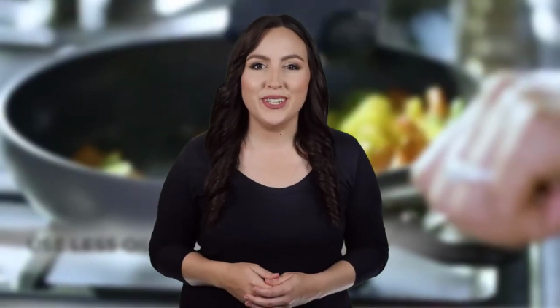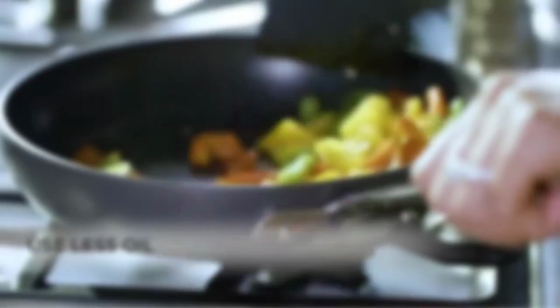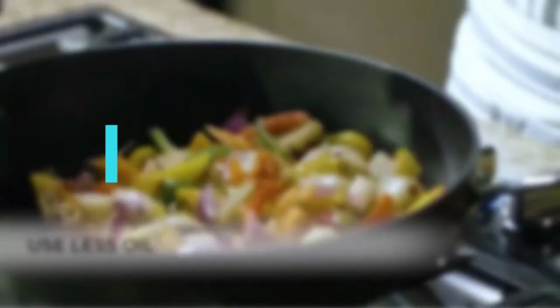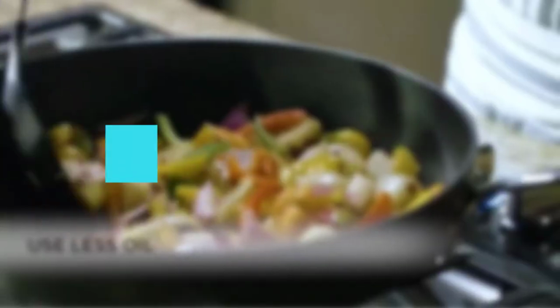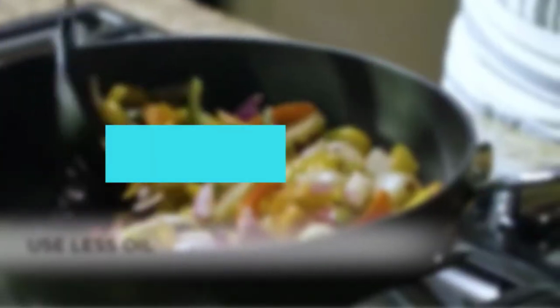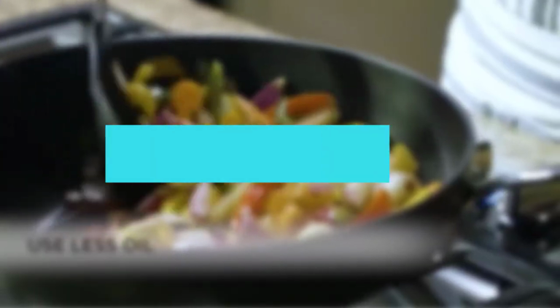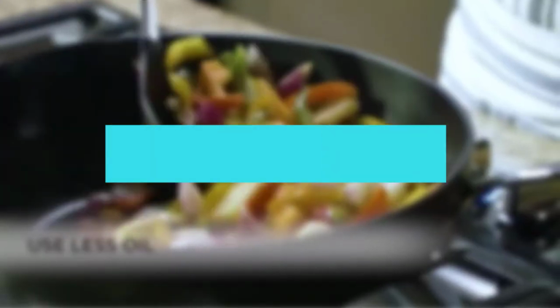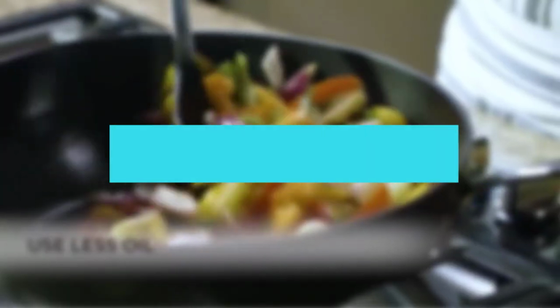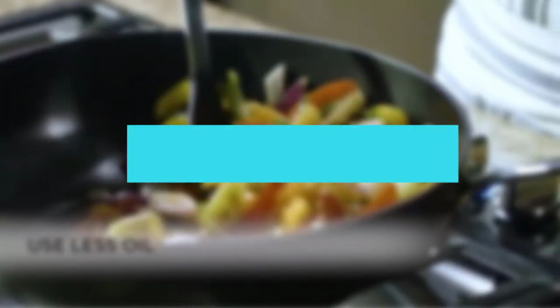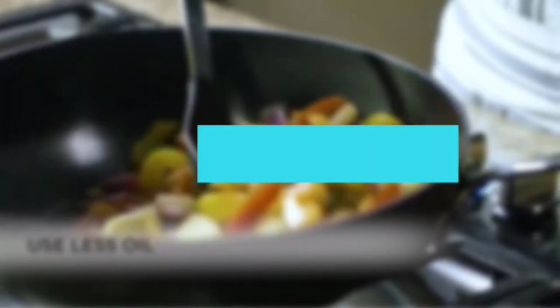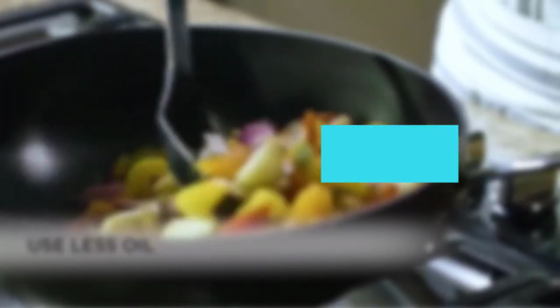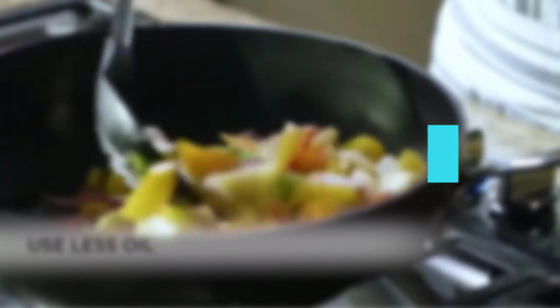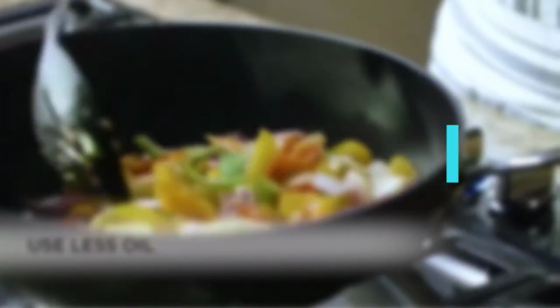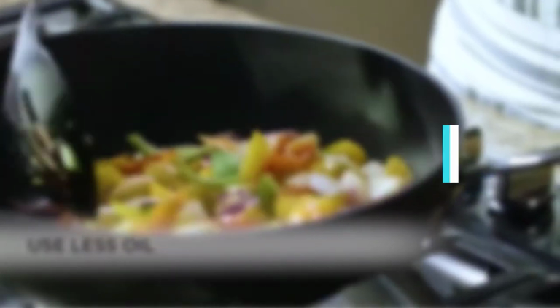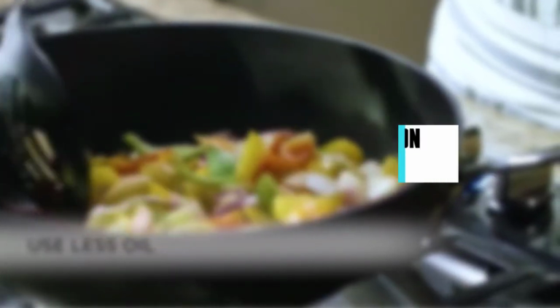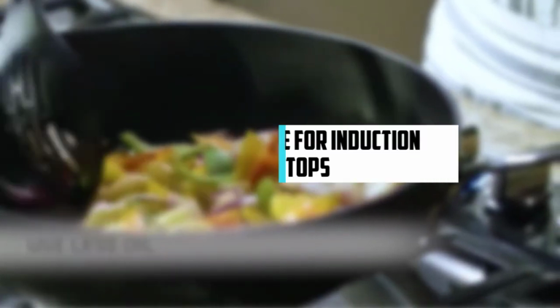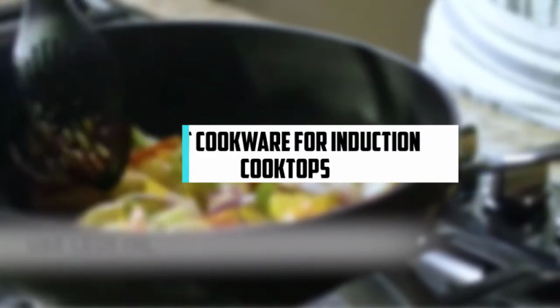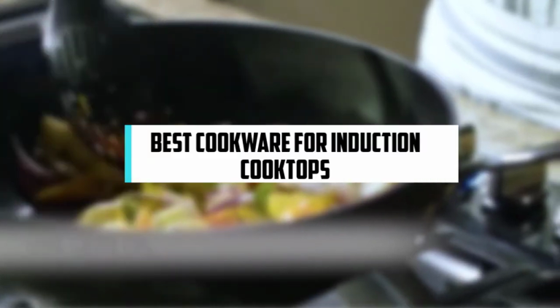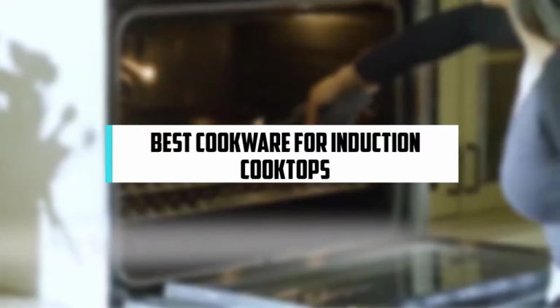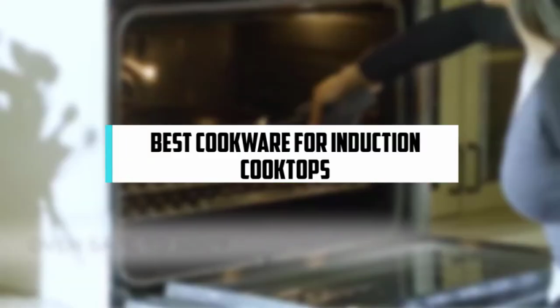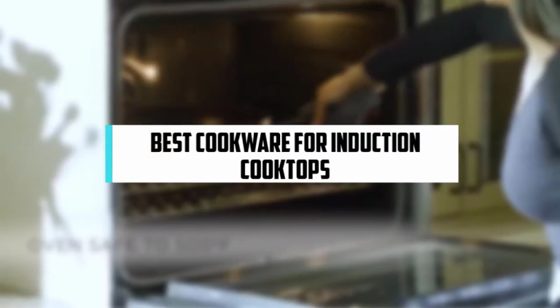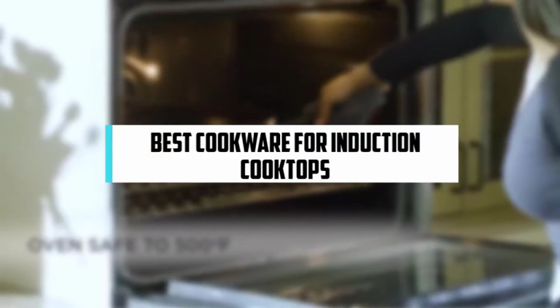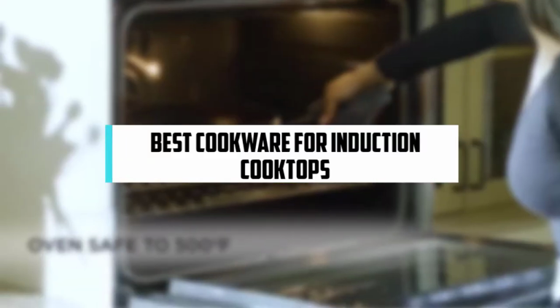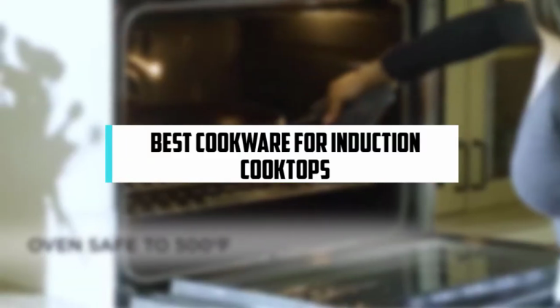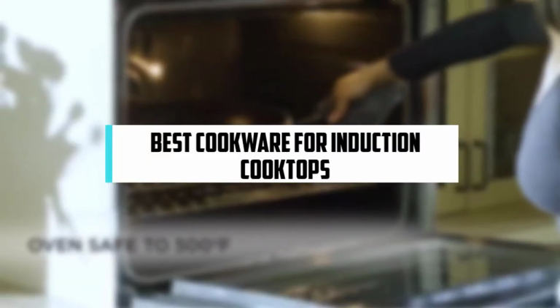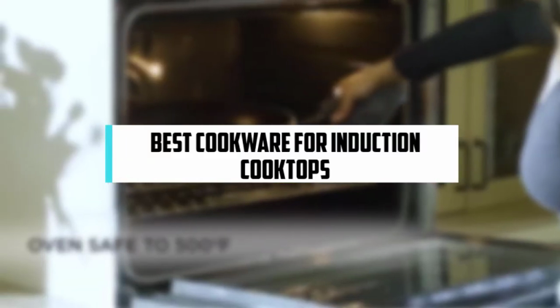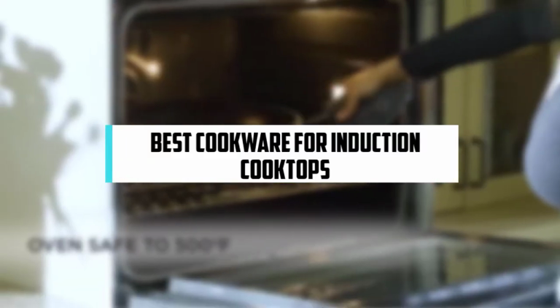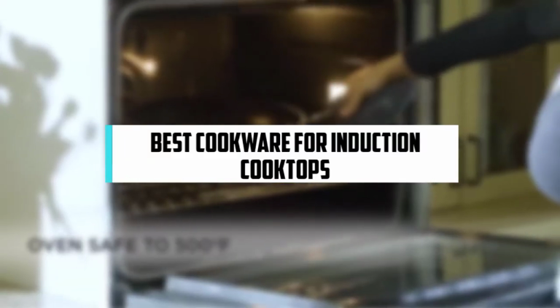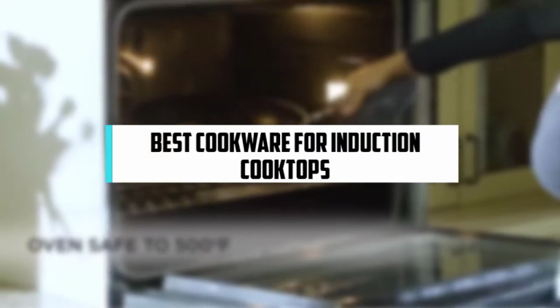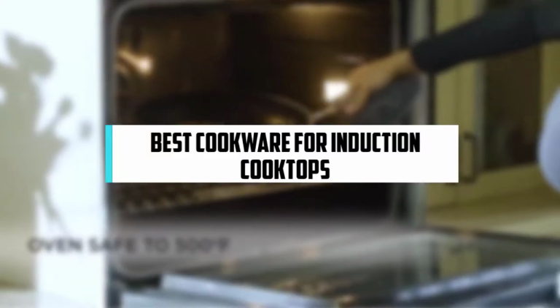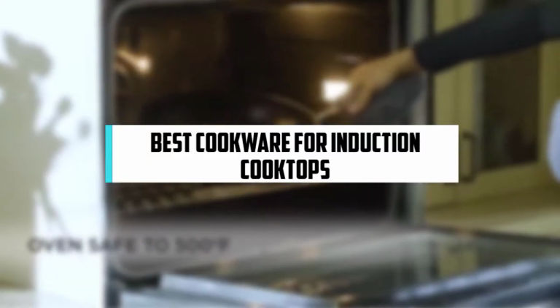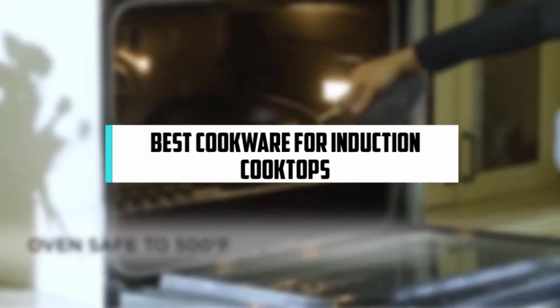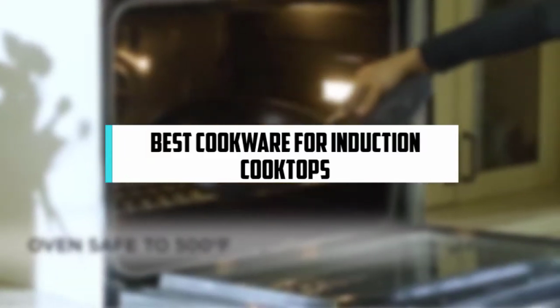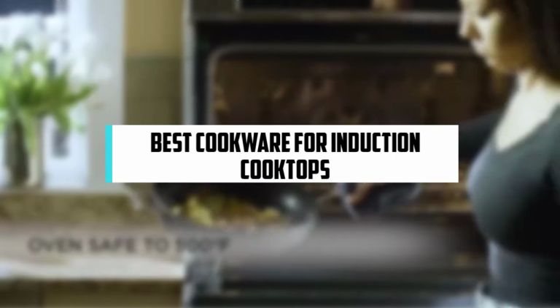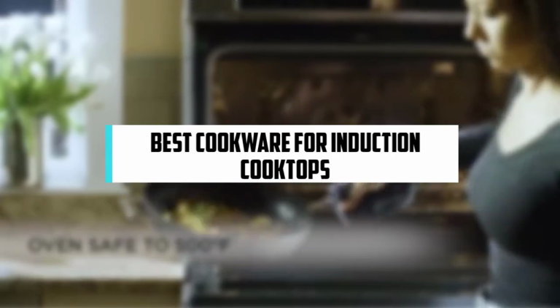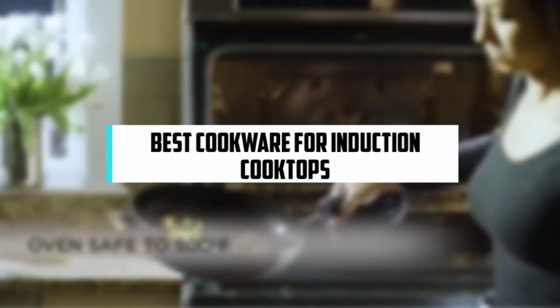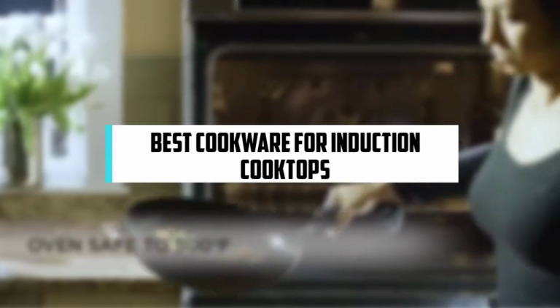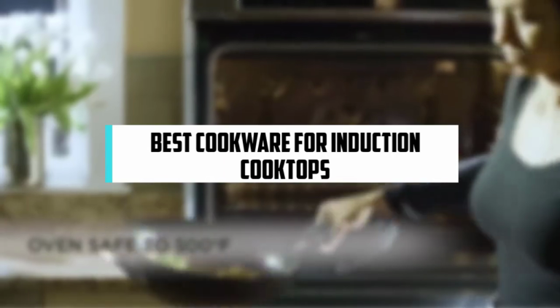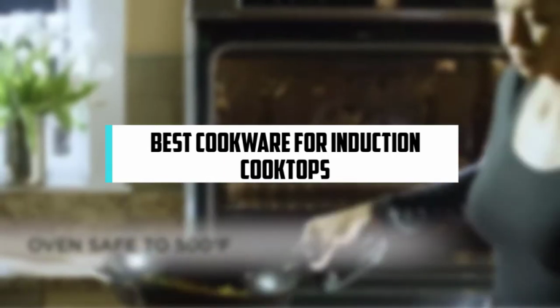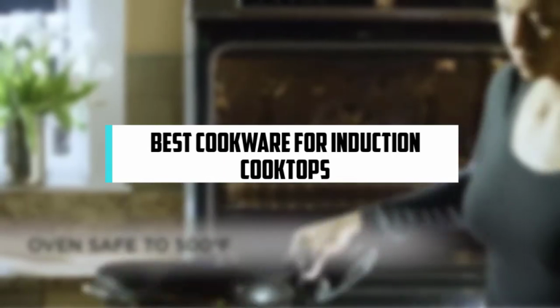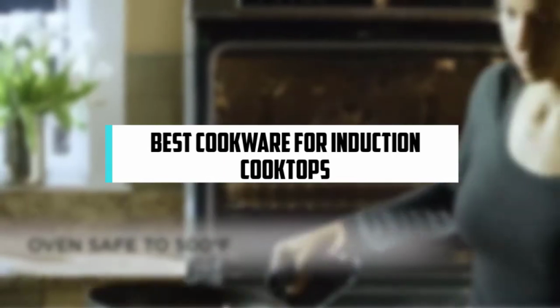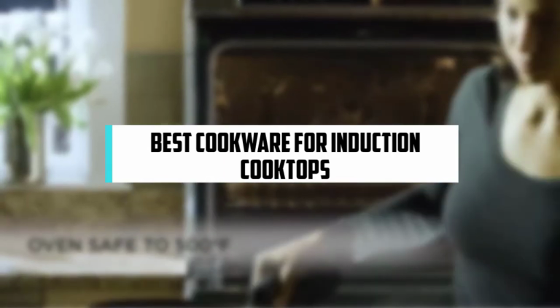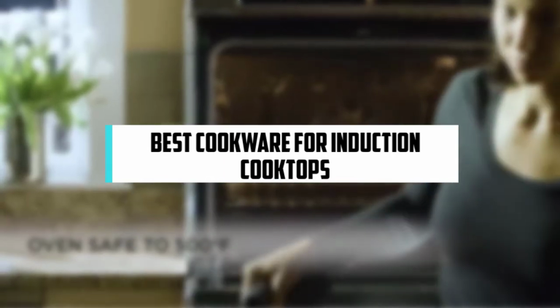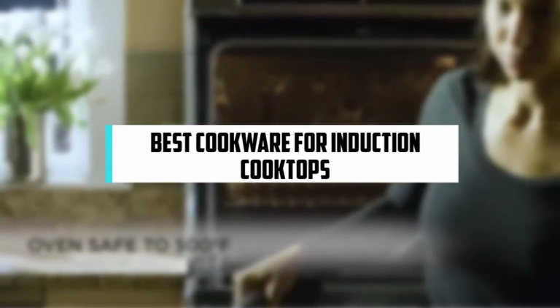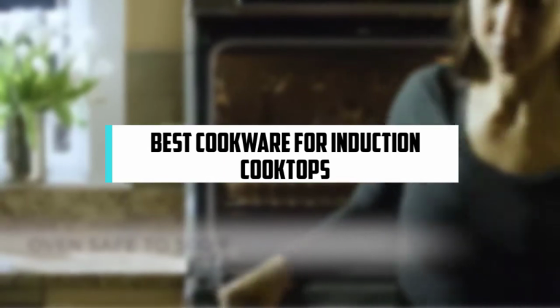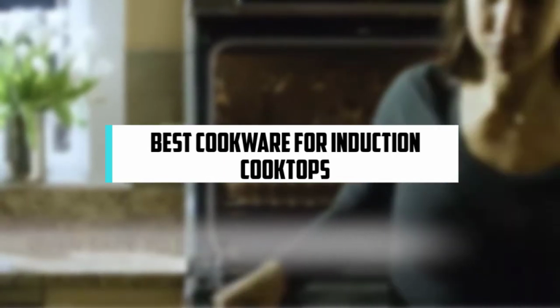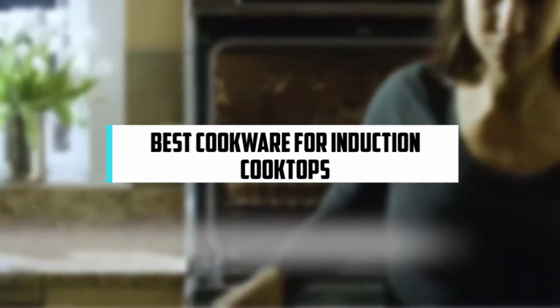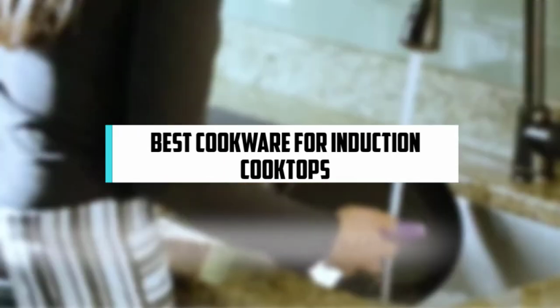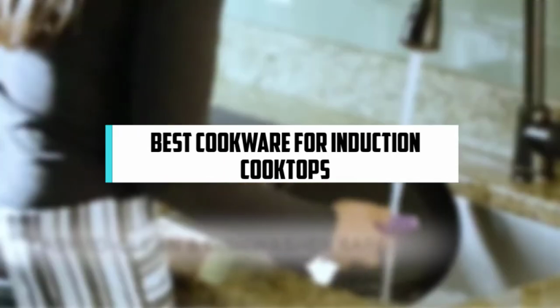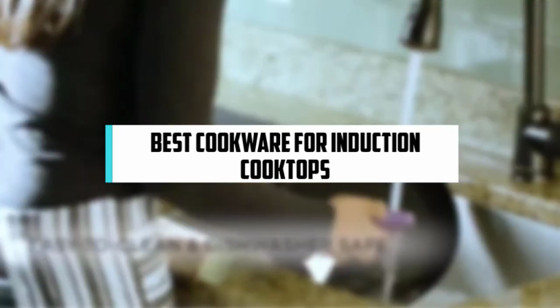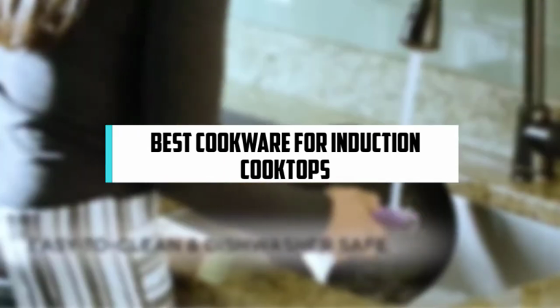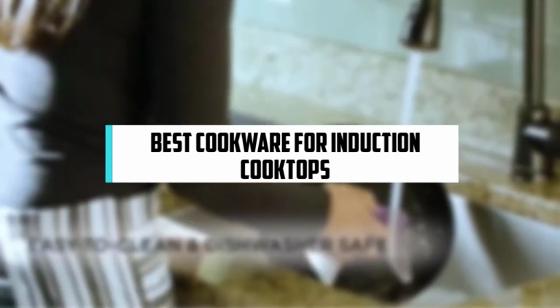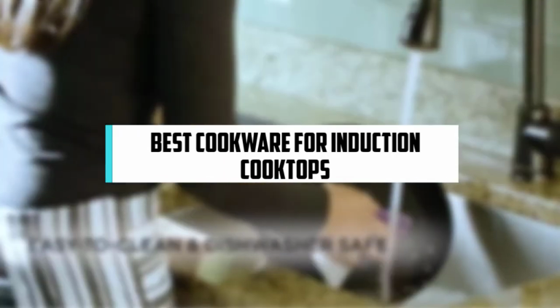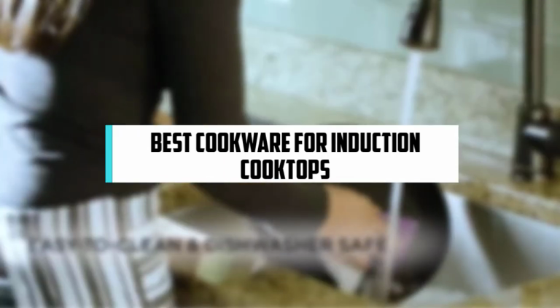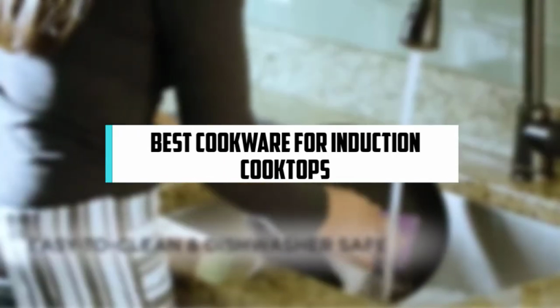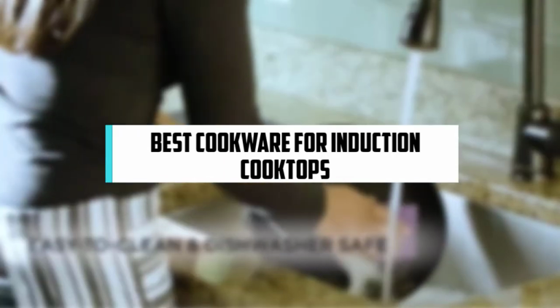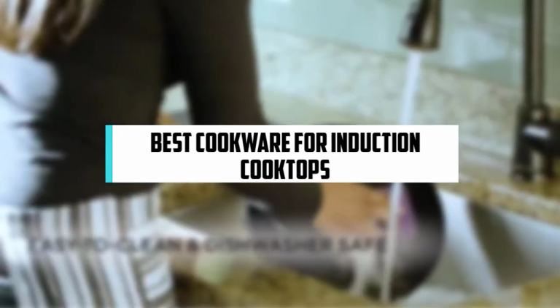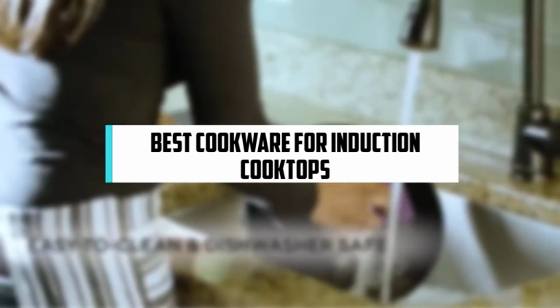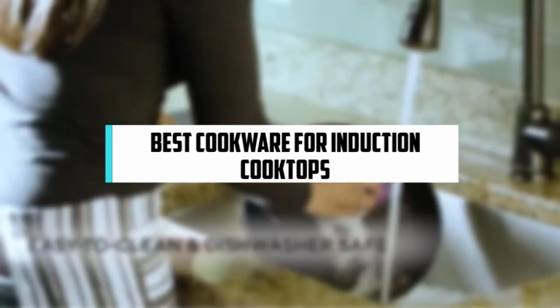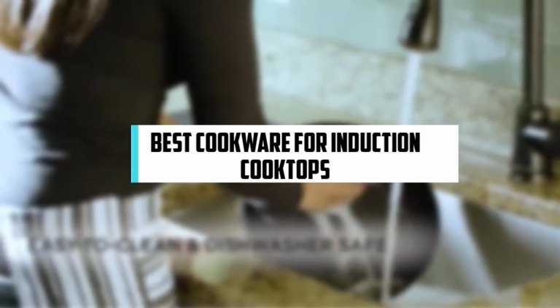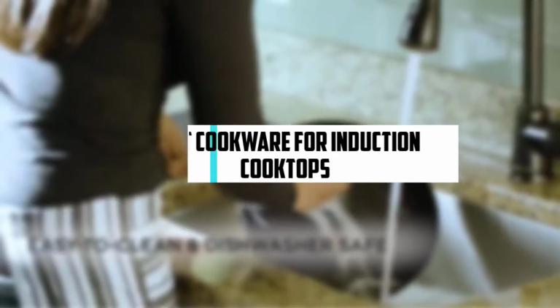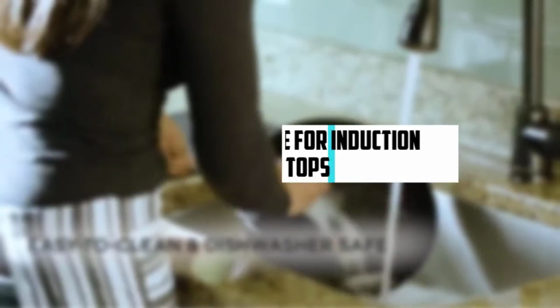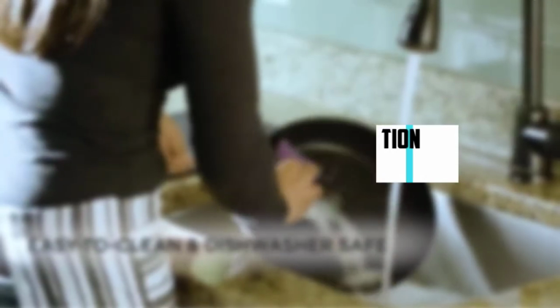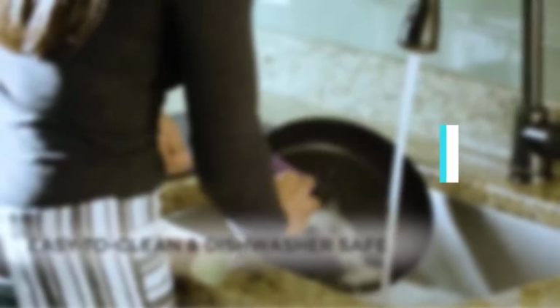In this video, we will discuss the top 7 best cookware for induction cooktops. So let's get started!